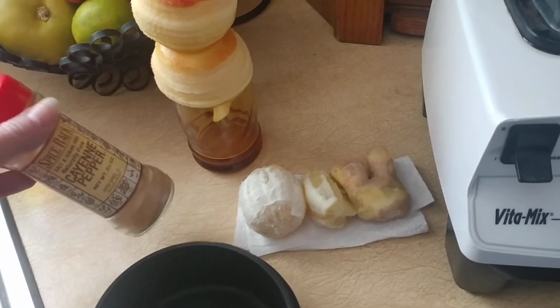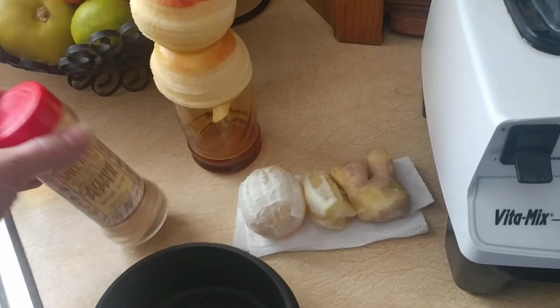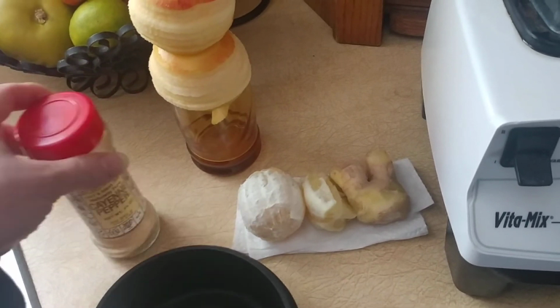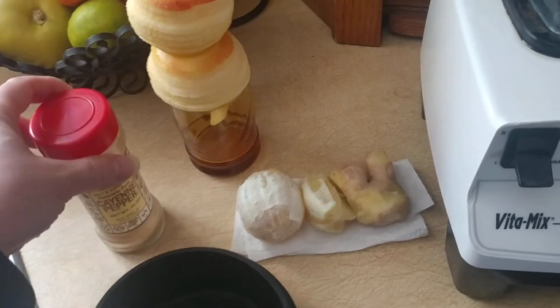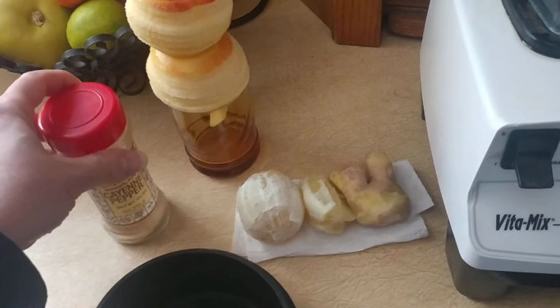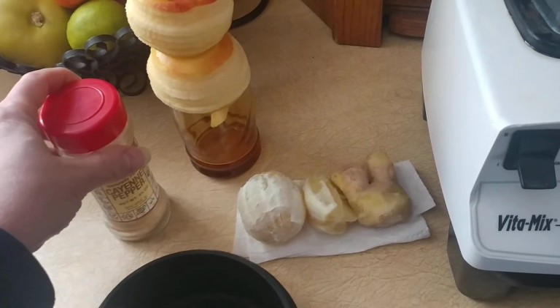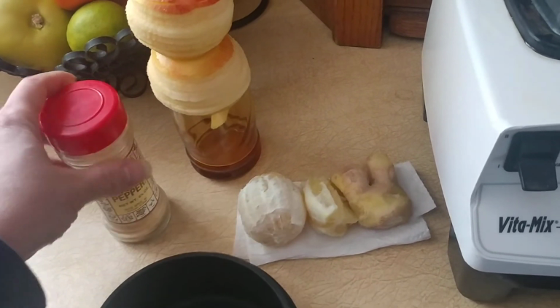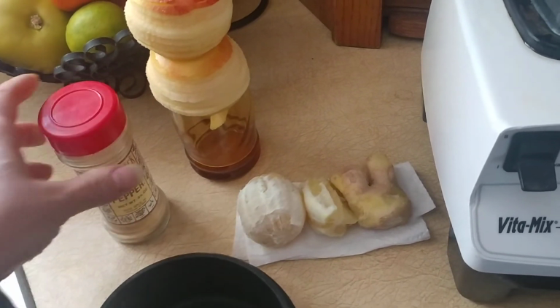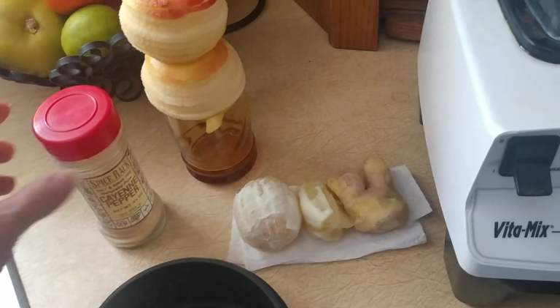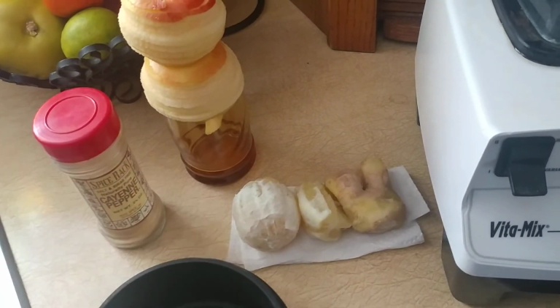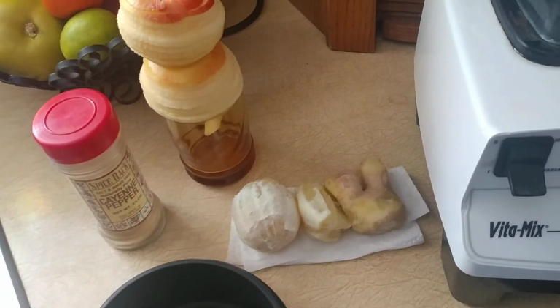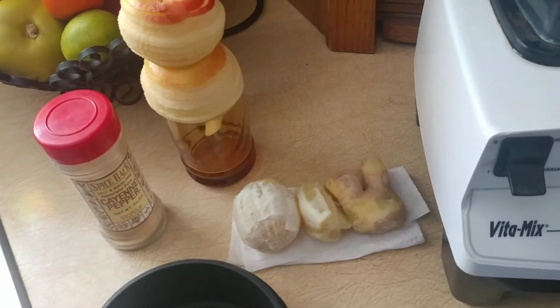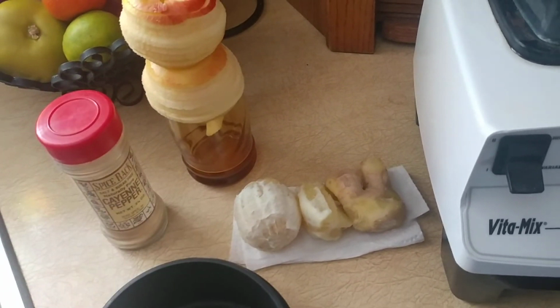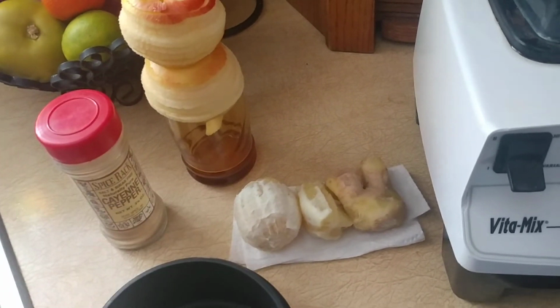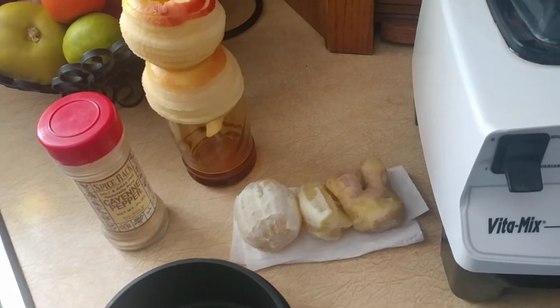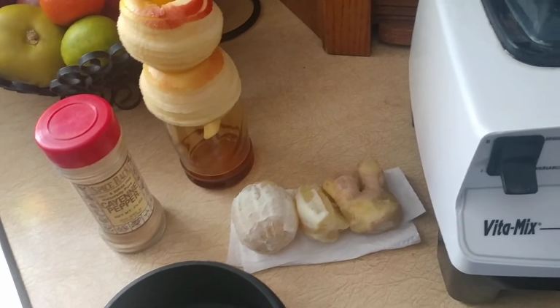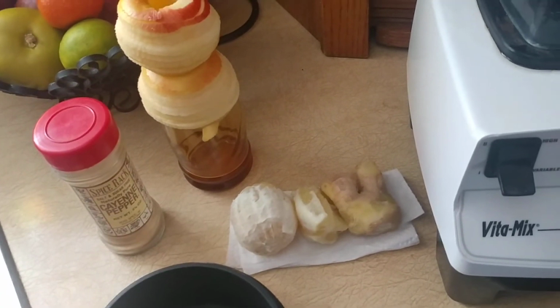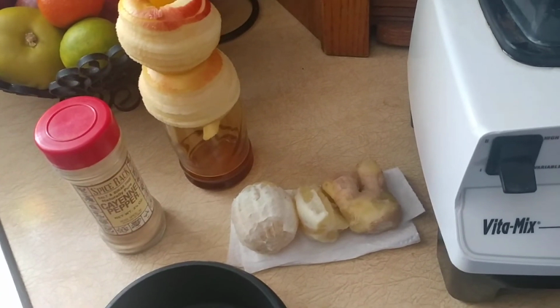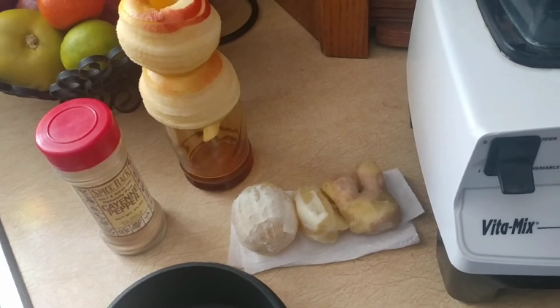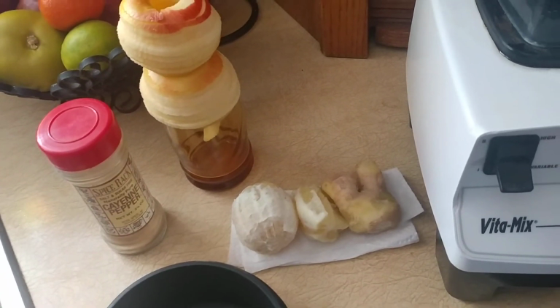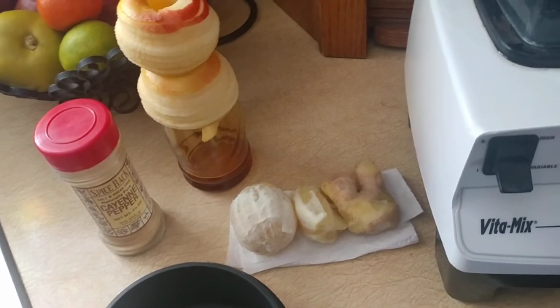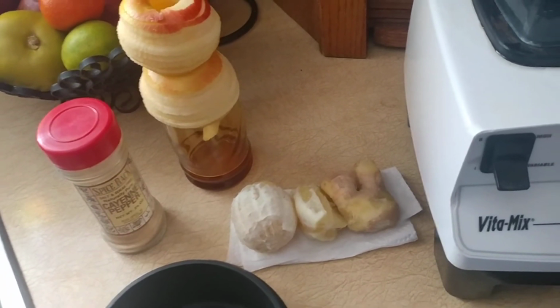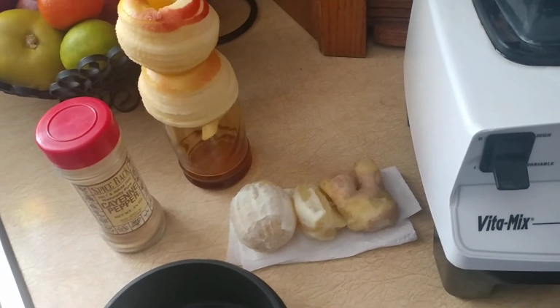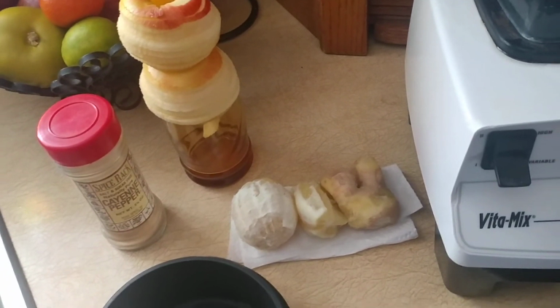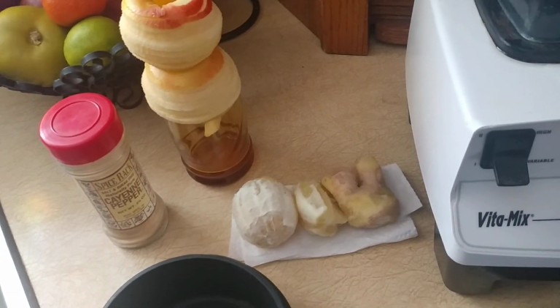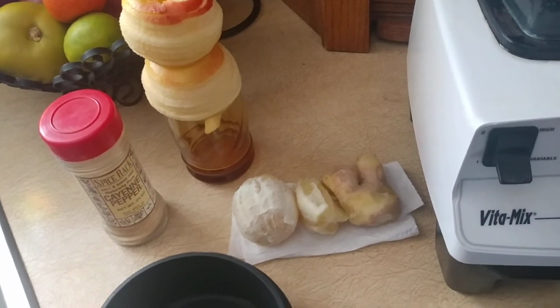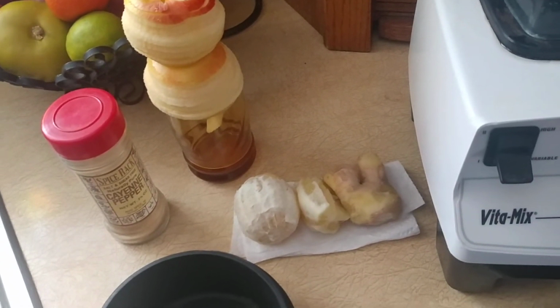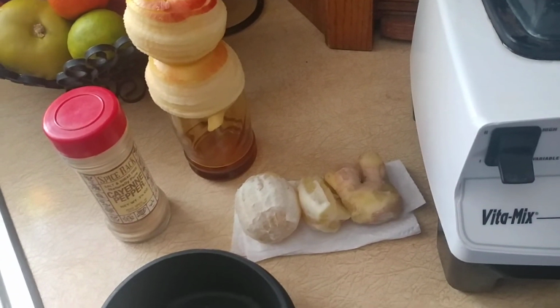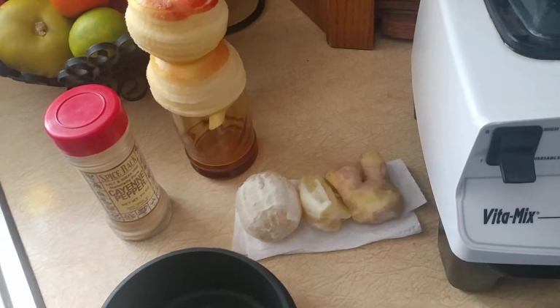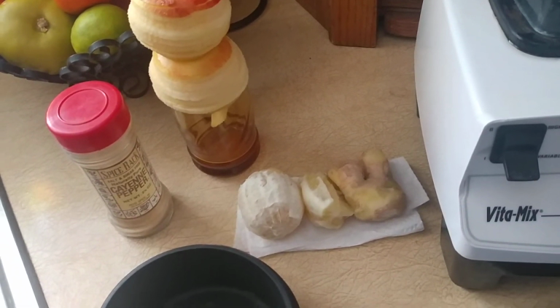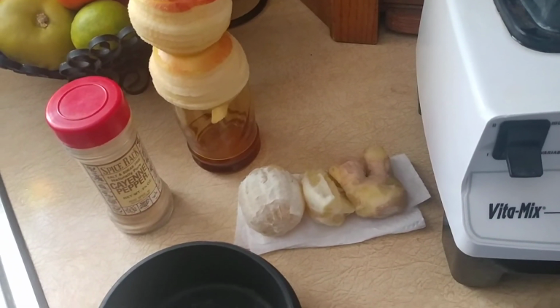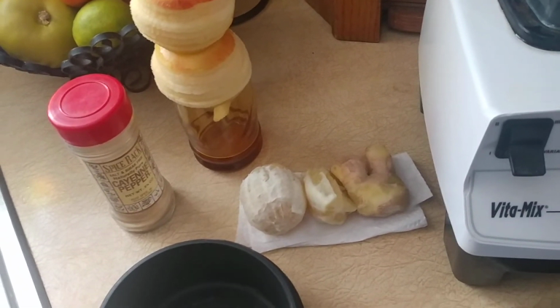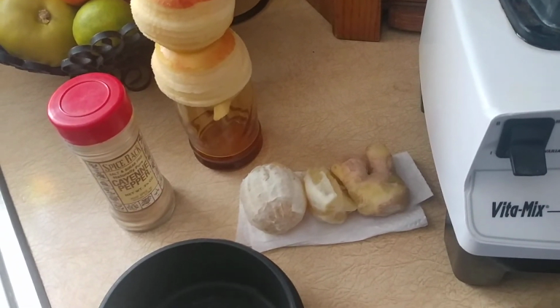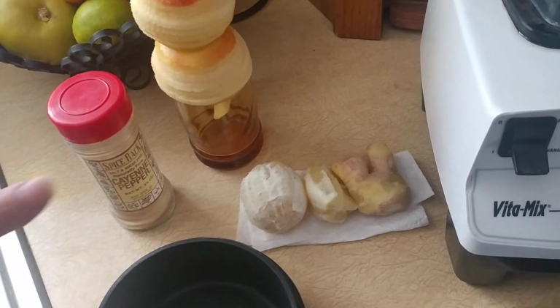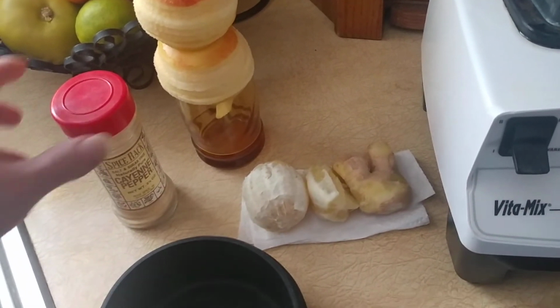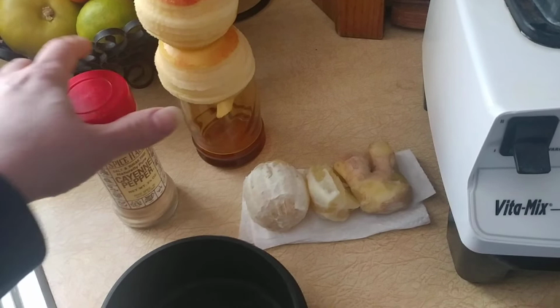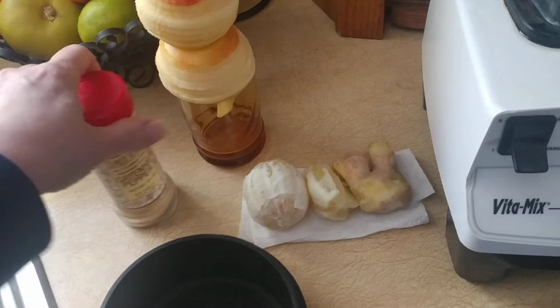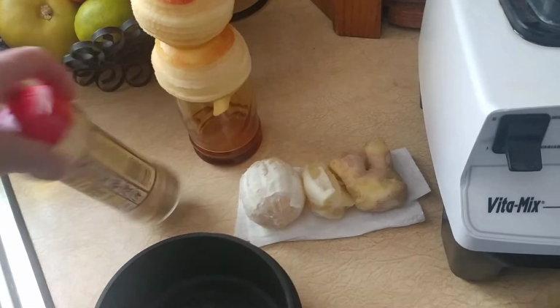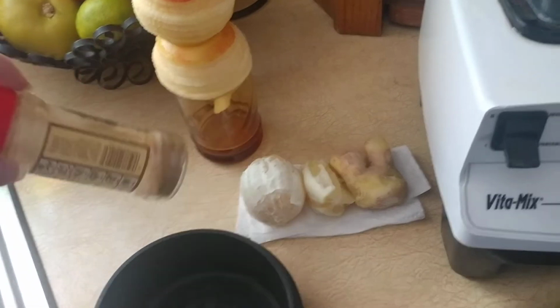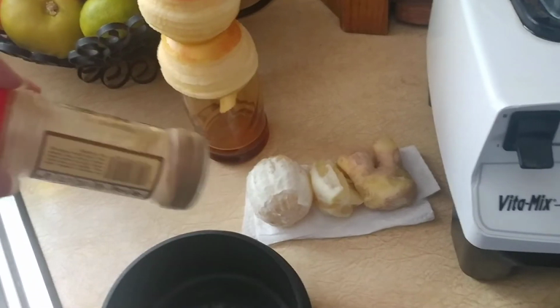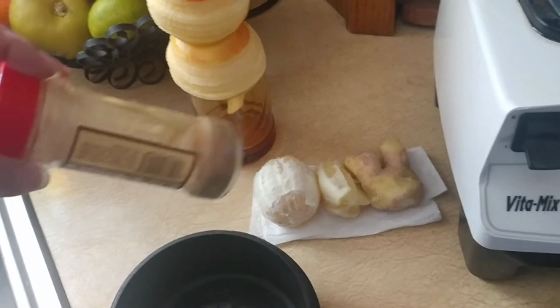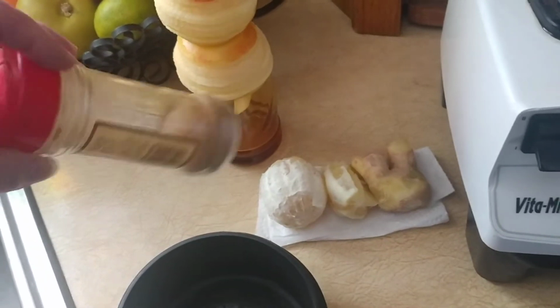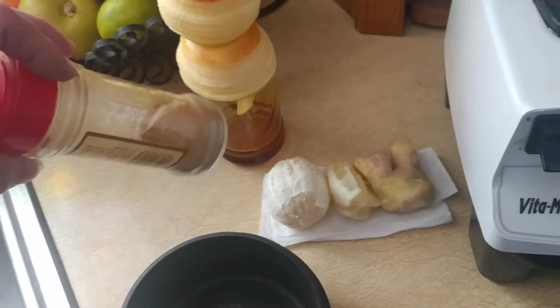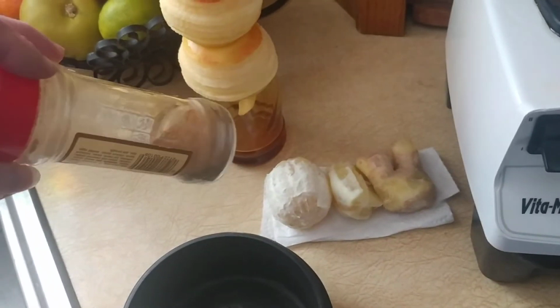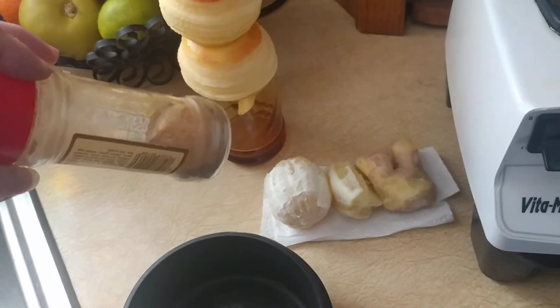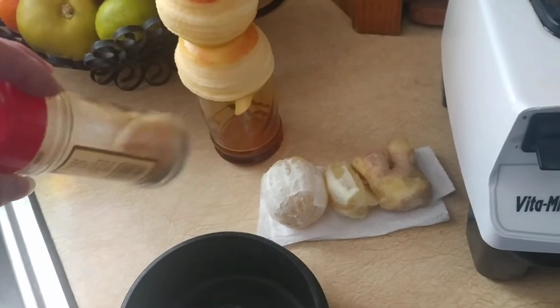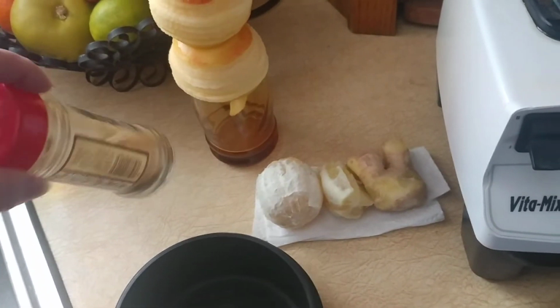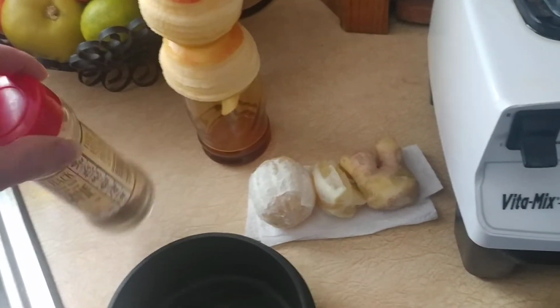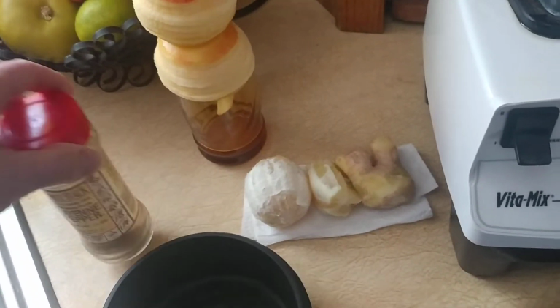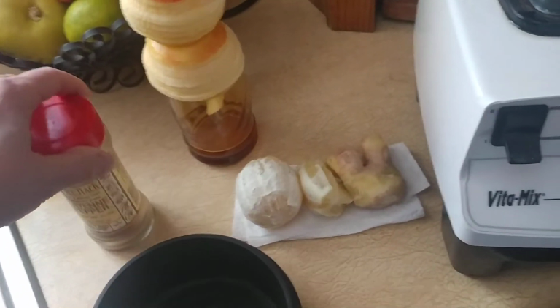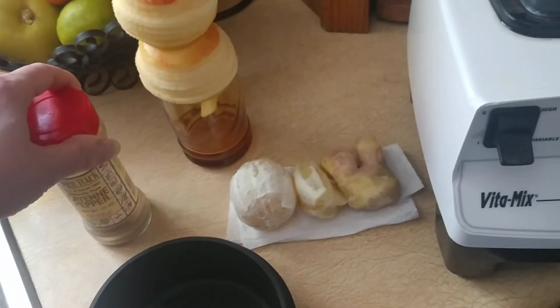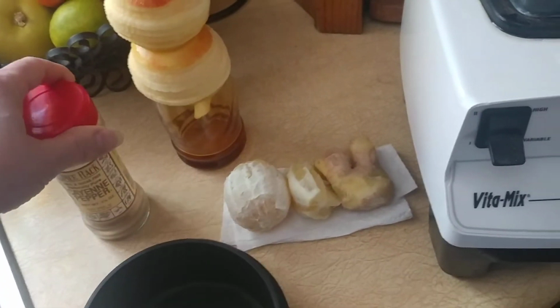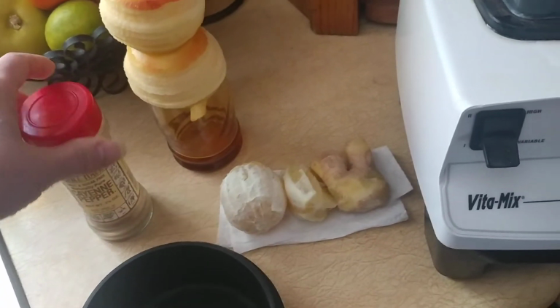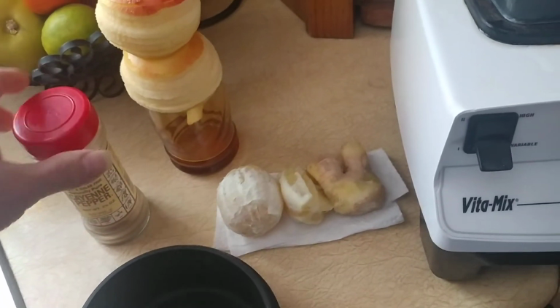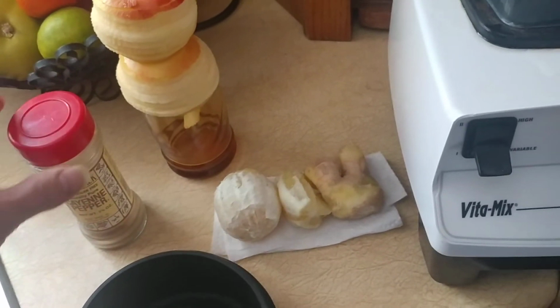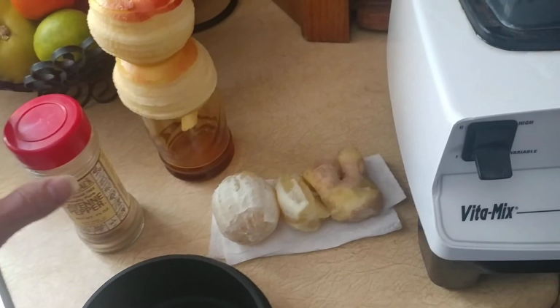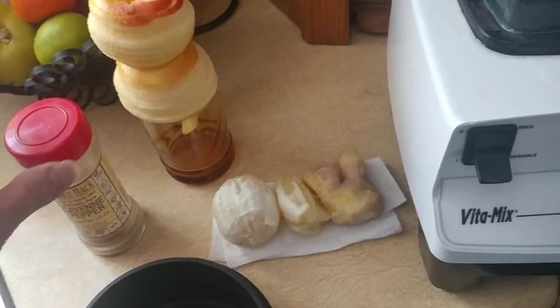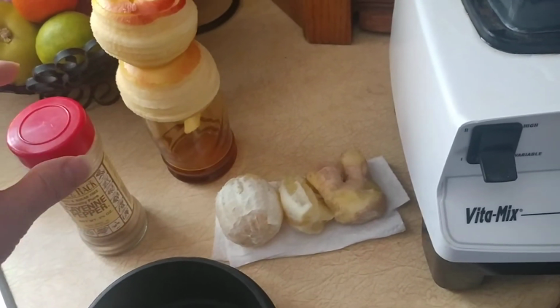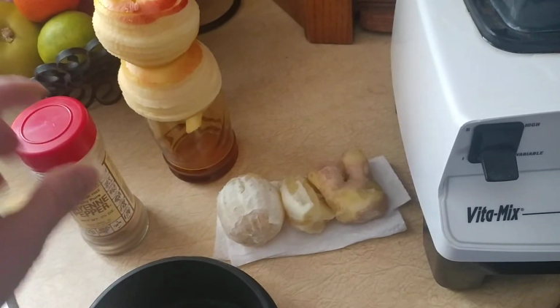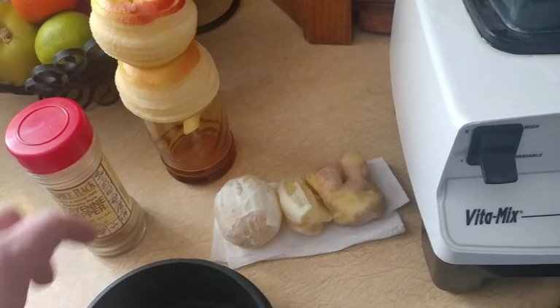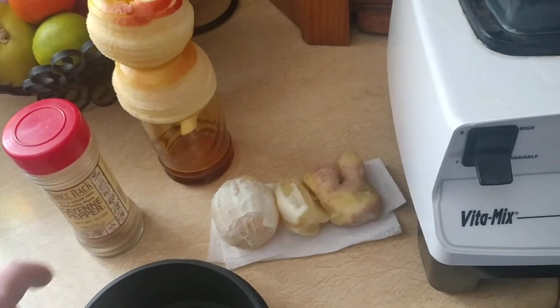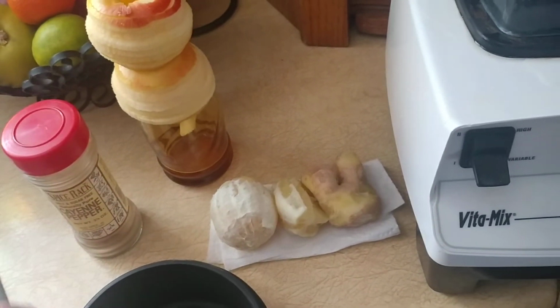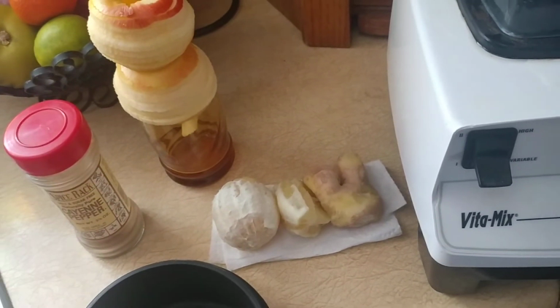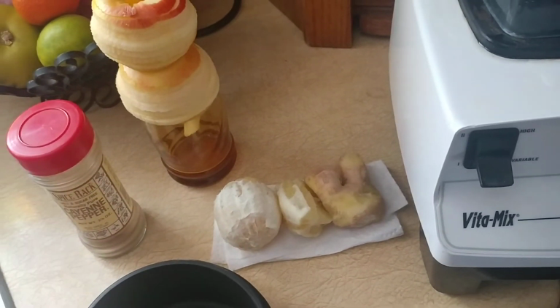You don't have to use cayenne — you can use any kind of spicy hot pepper. I'm trying to use the rest of this one up, so I'm going to use that.